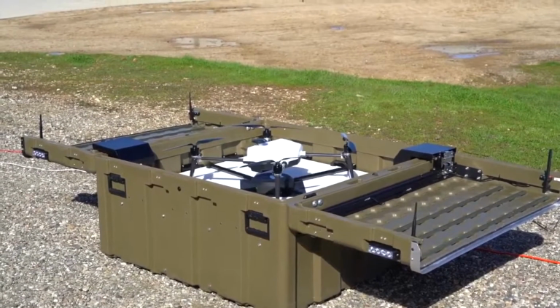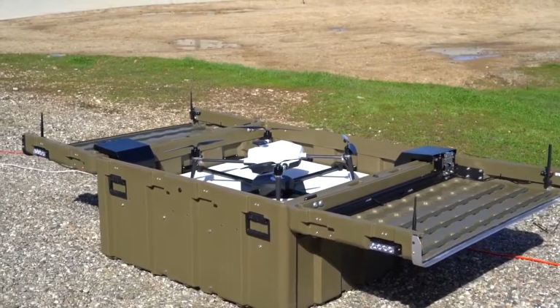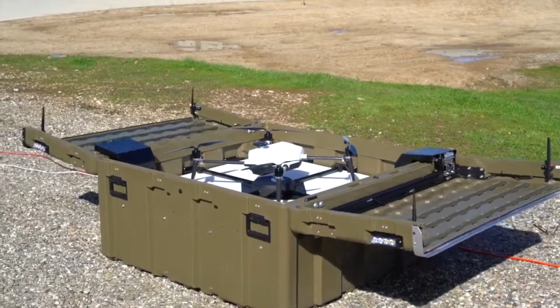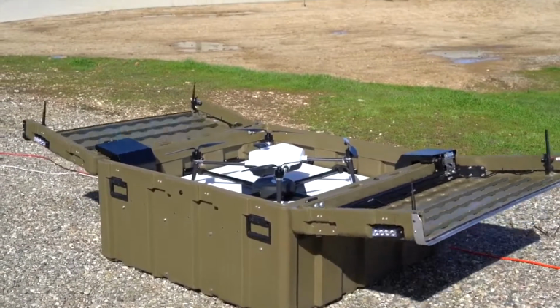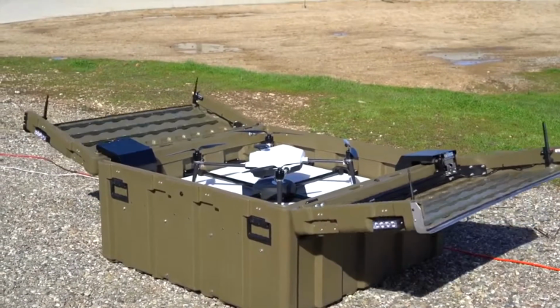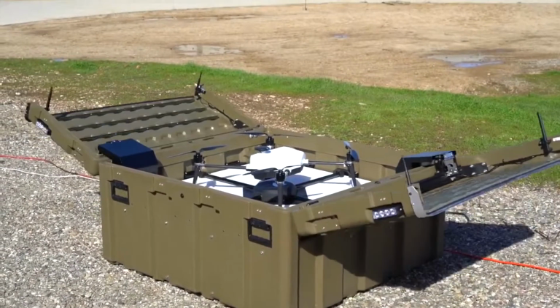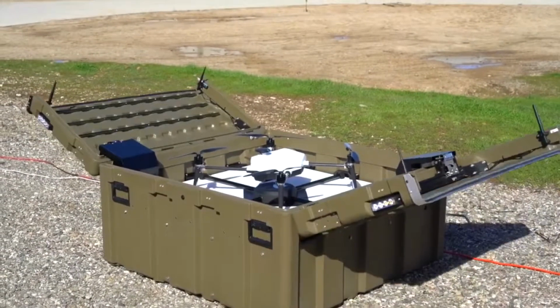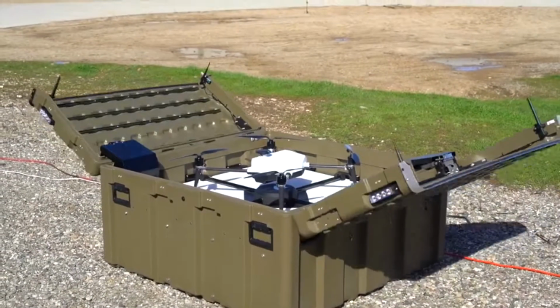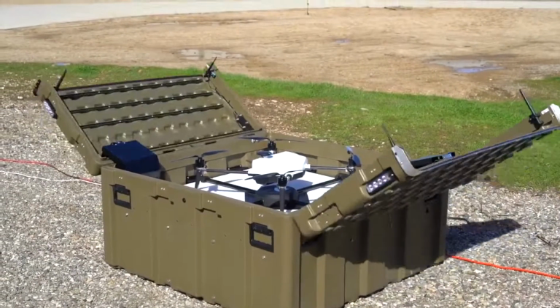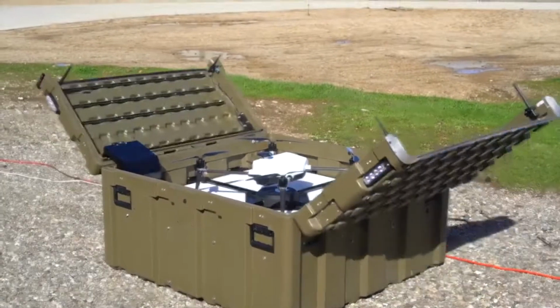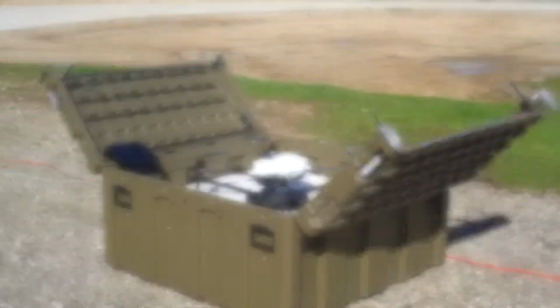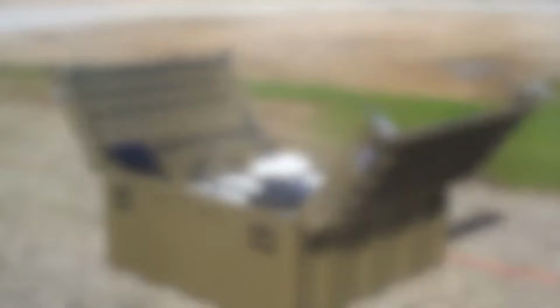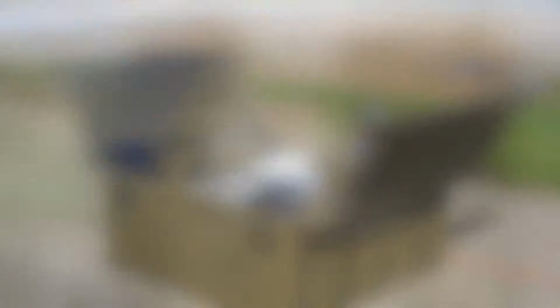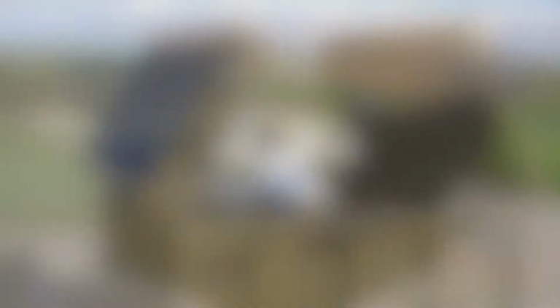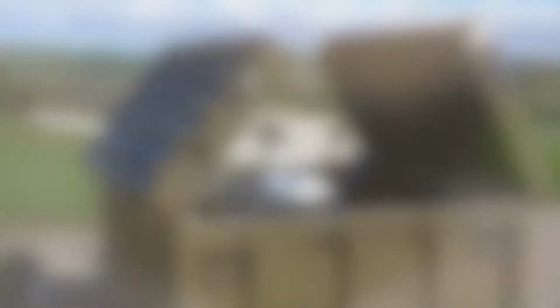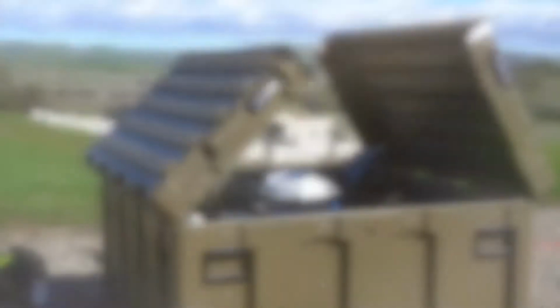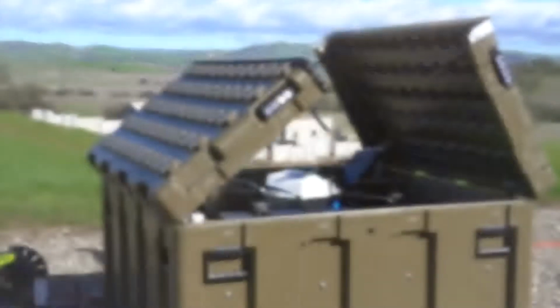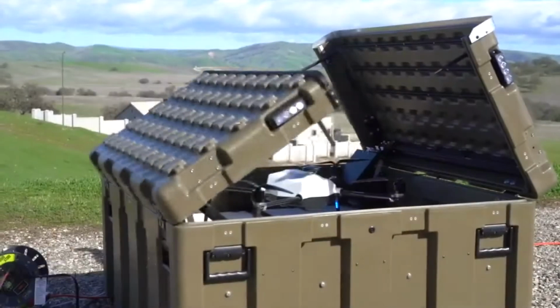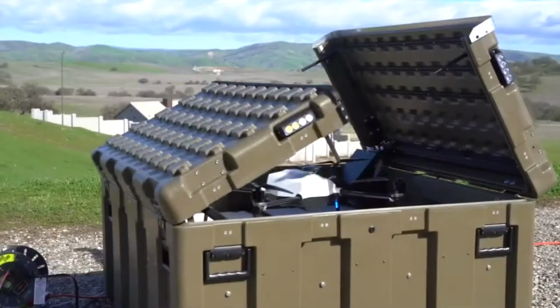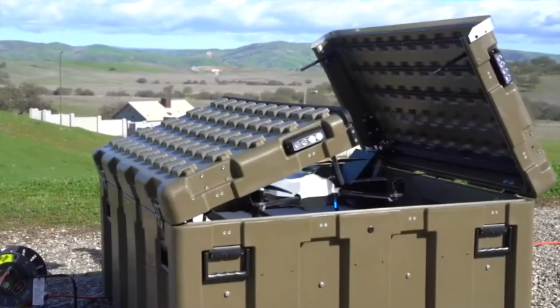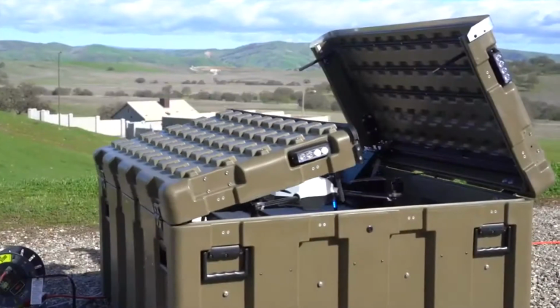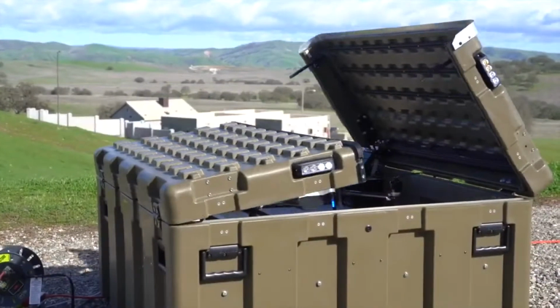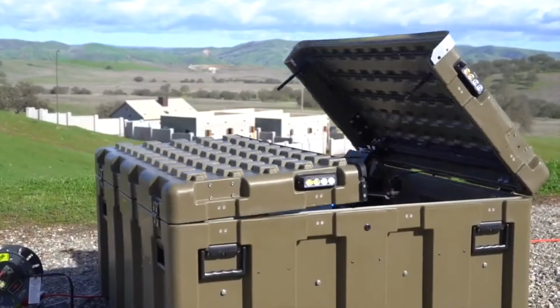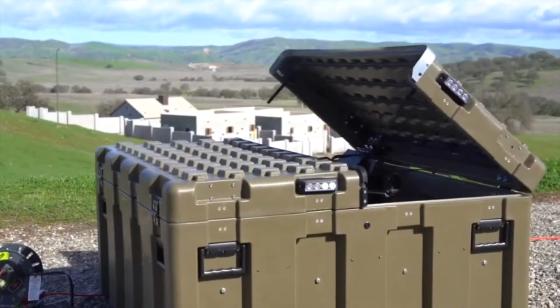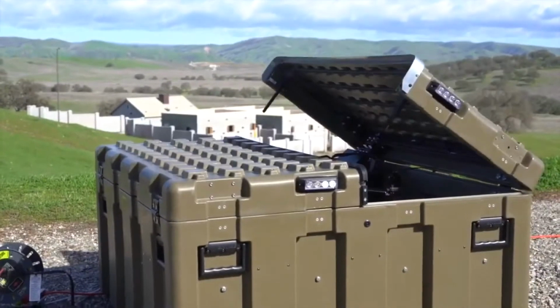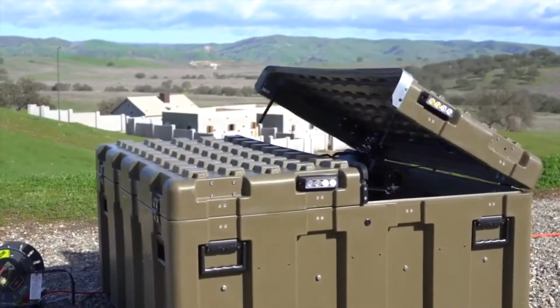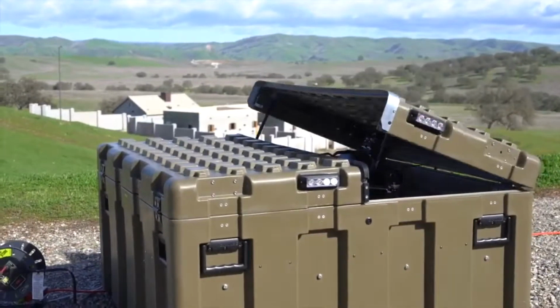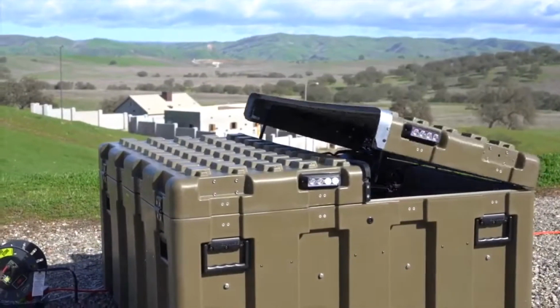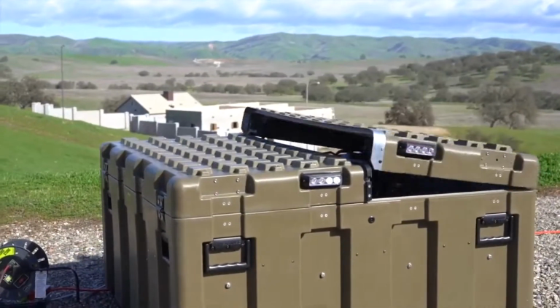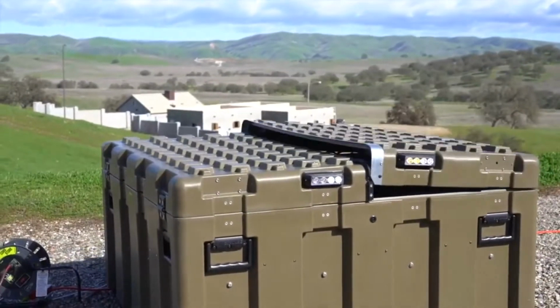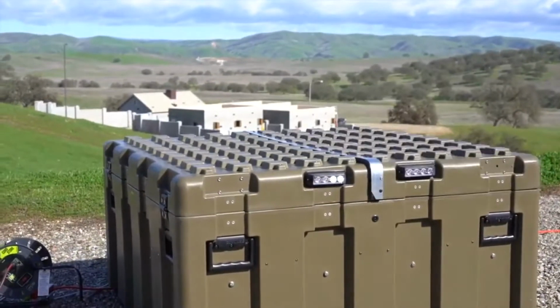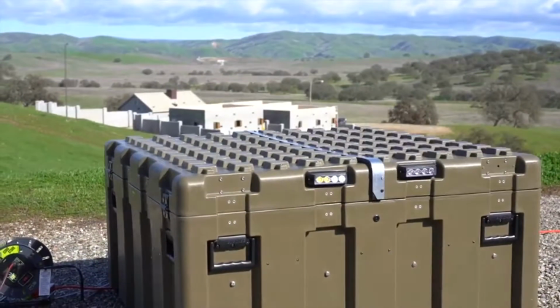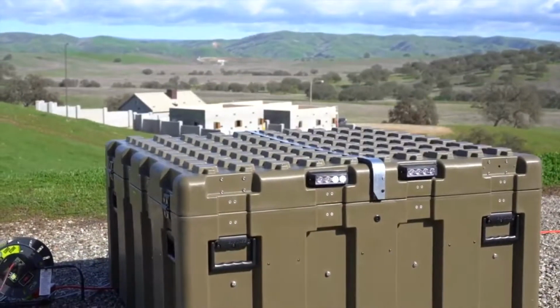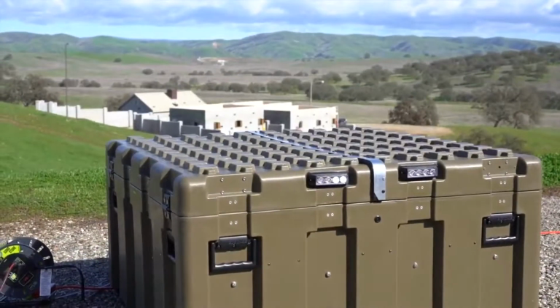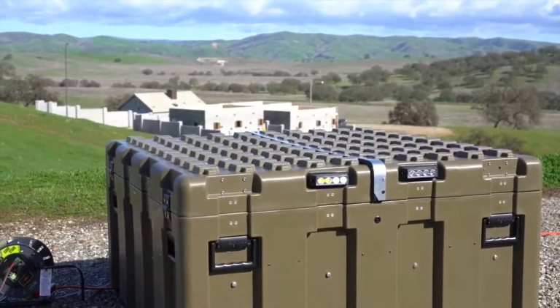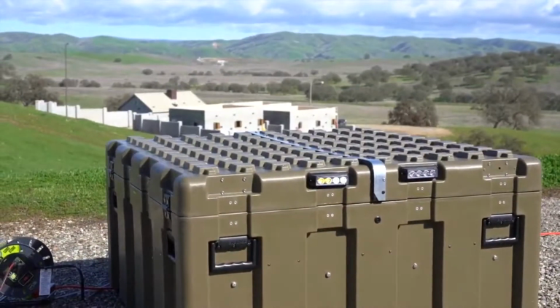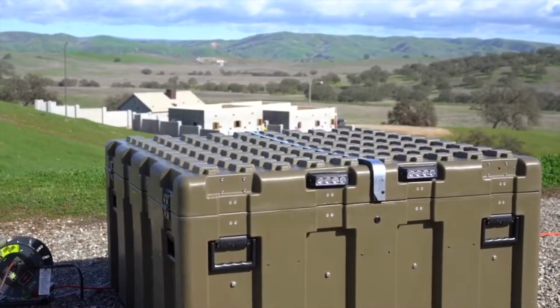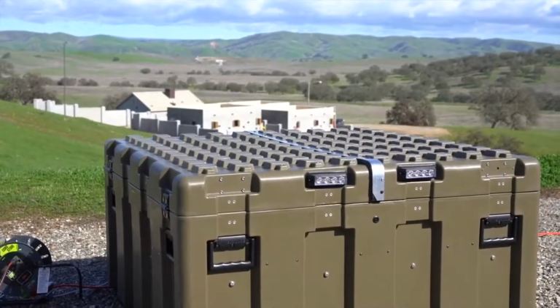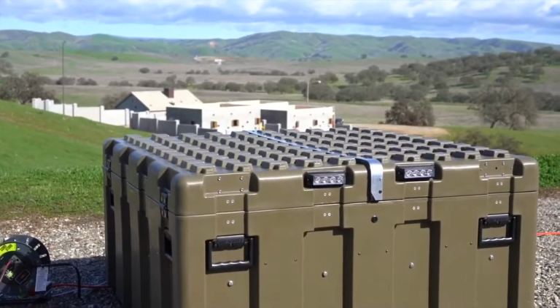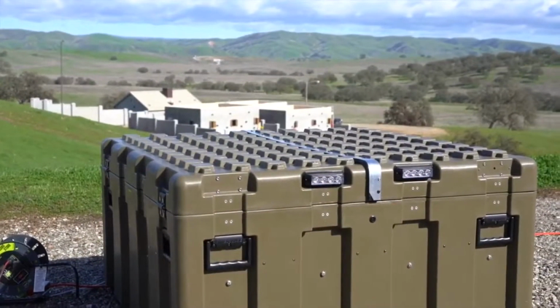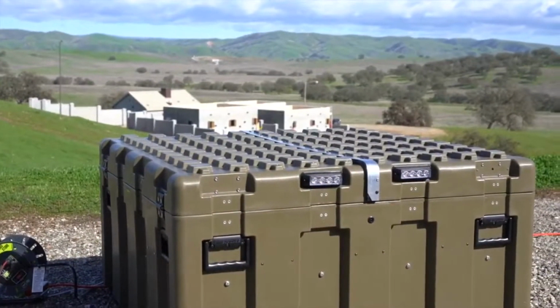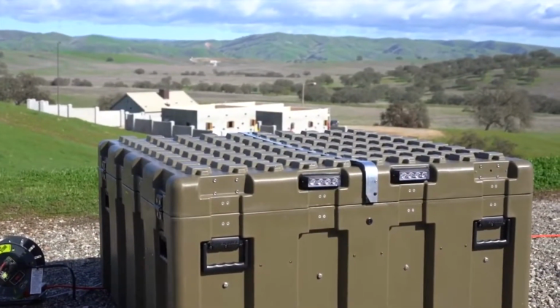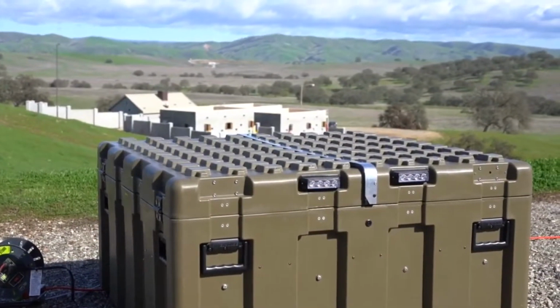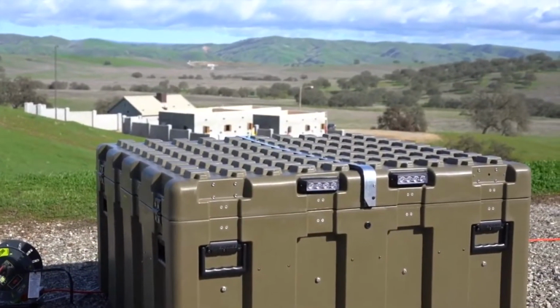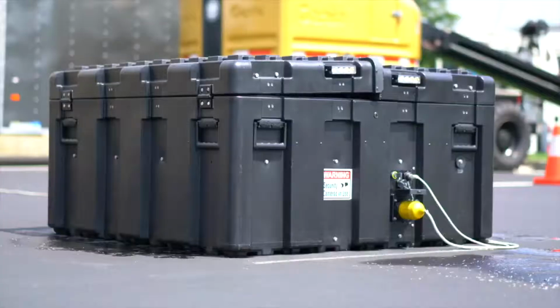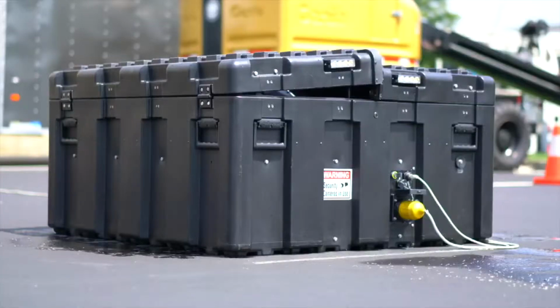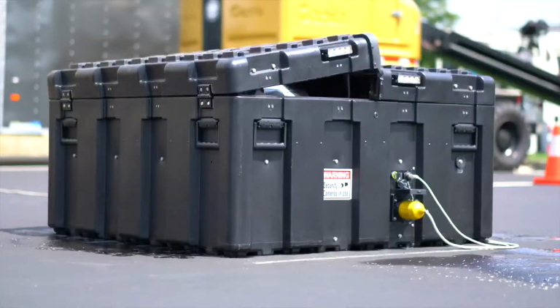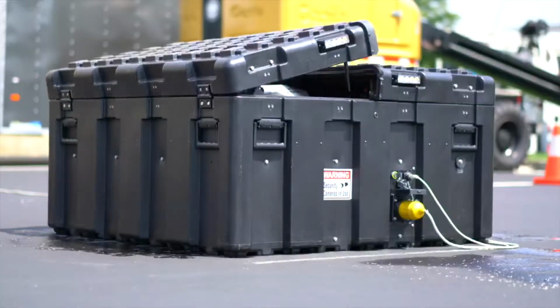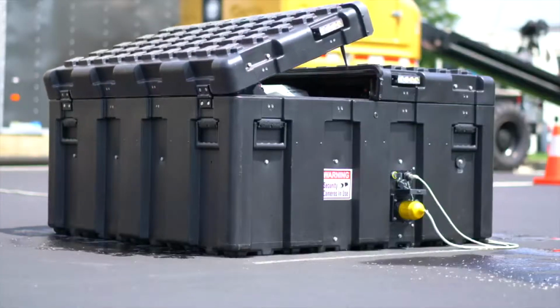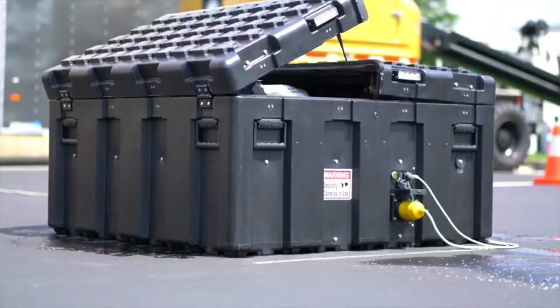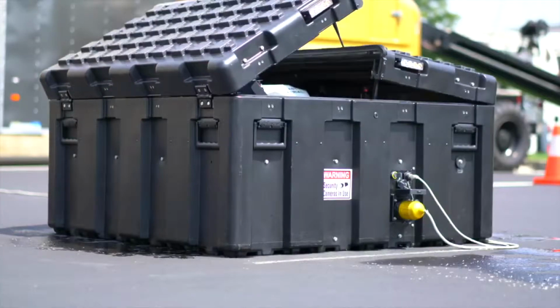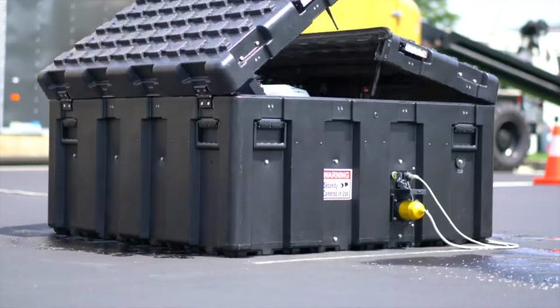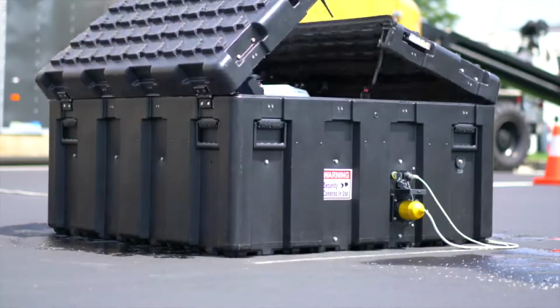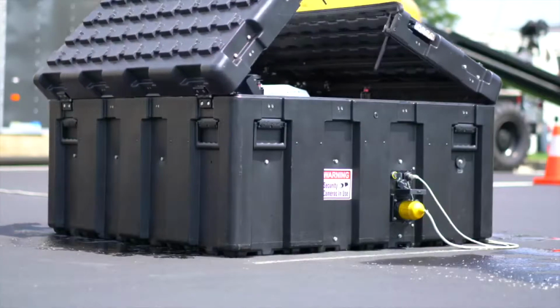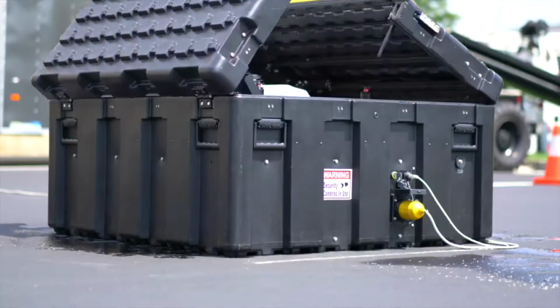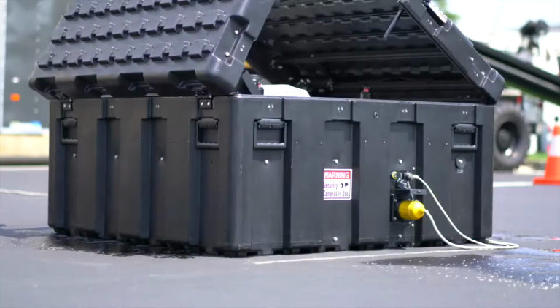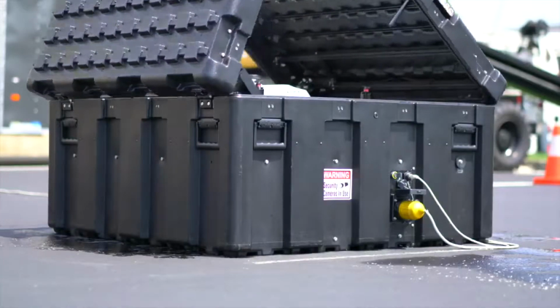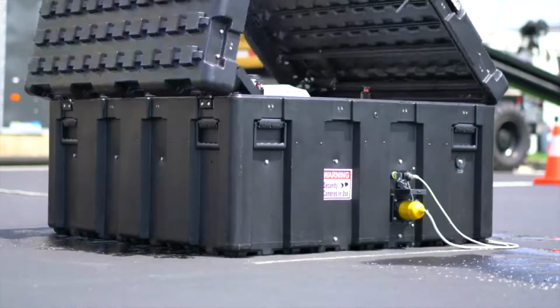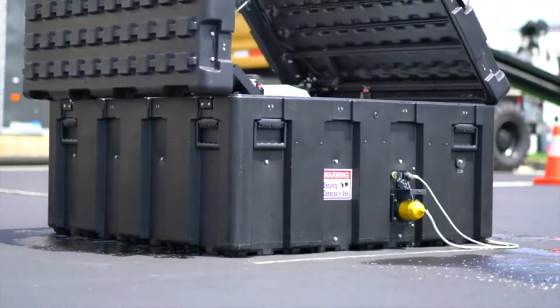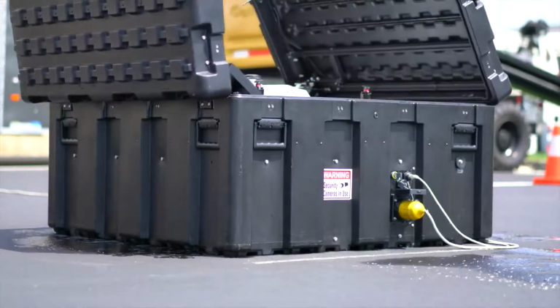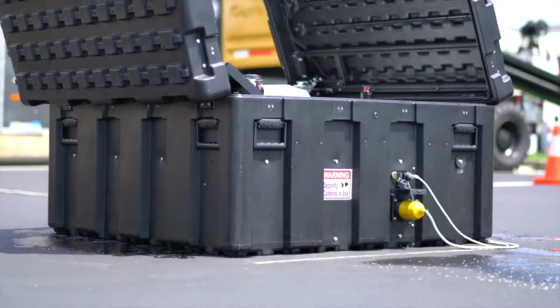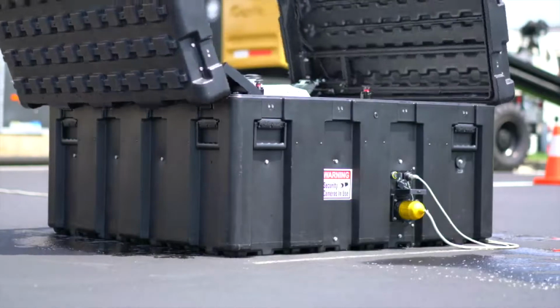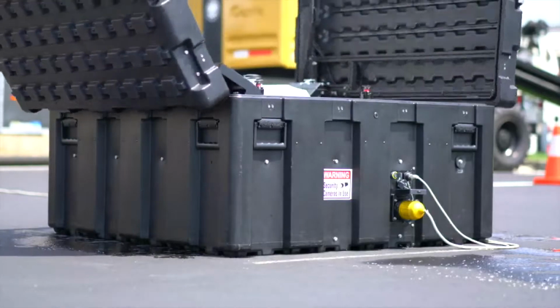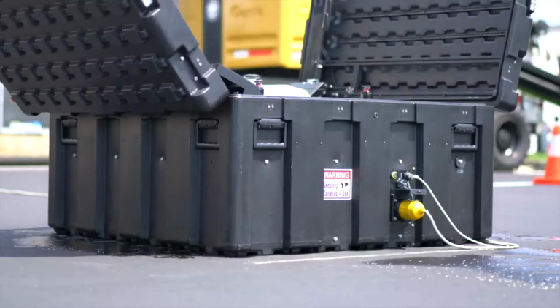The weatherproof housing will seal the drone inside, keeping it safe from harsh weather conditions until the next deployment.